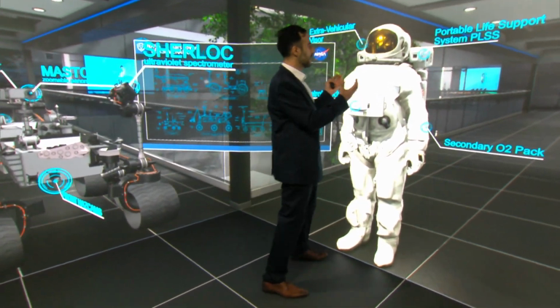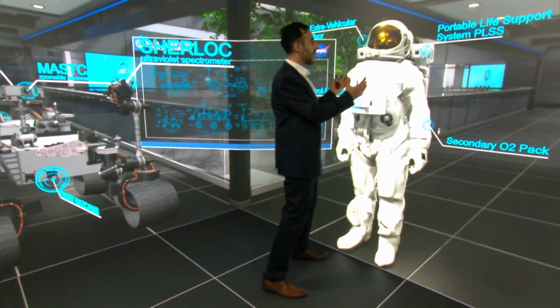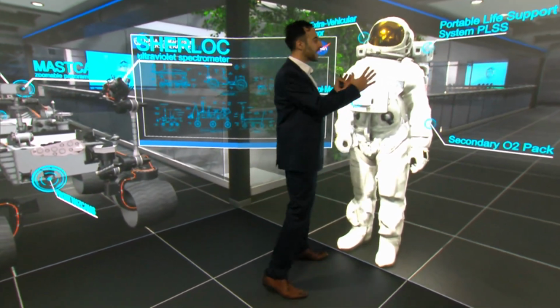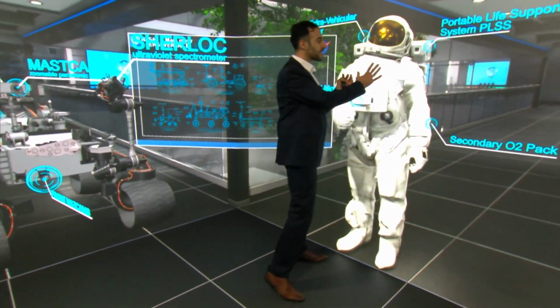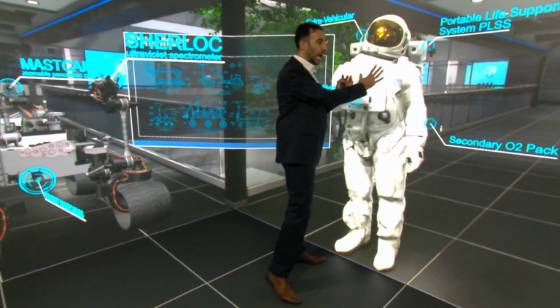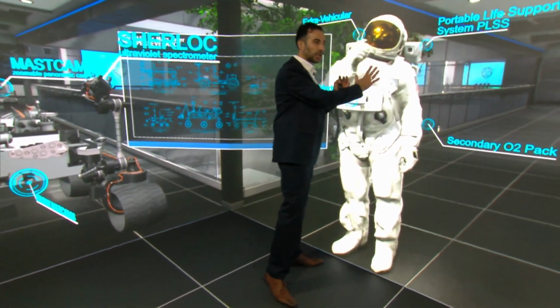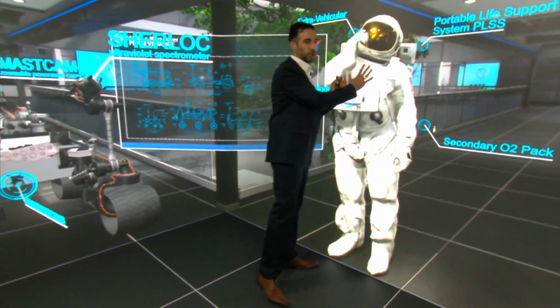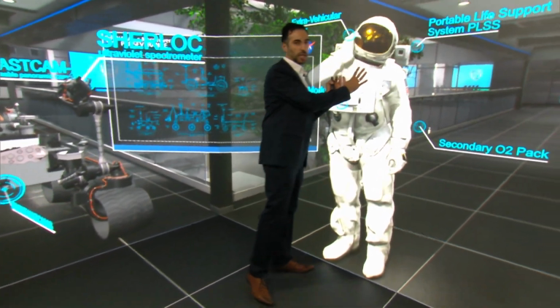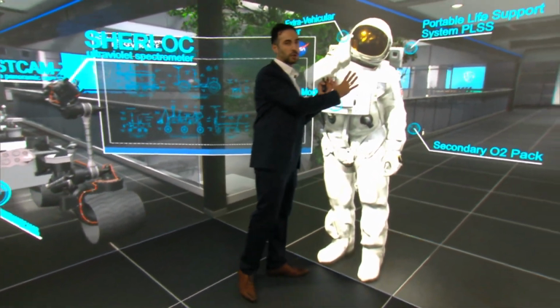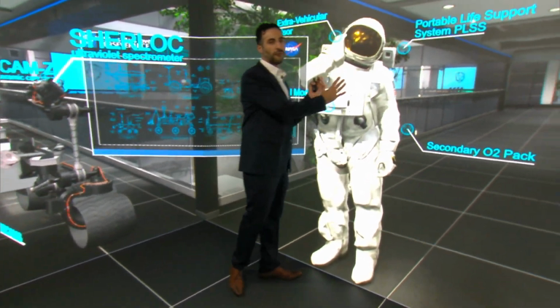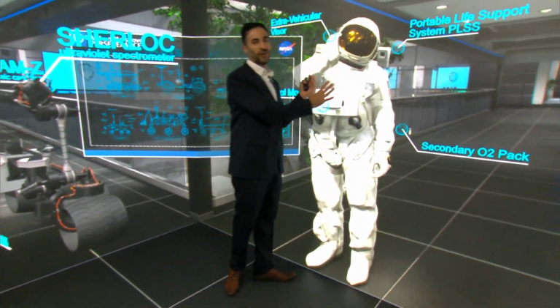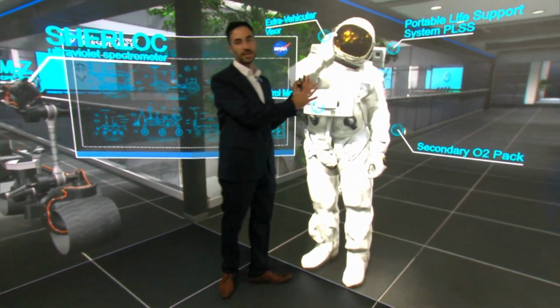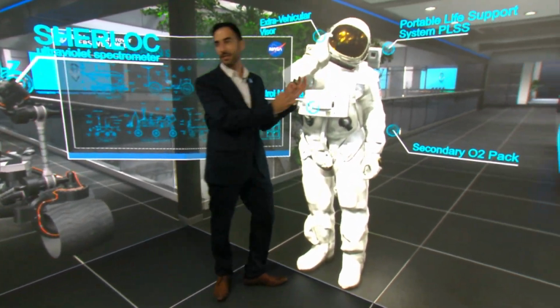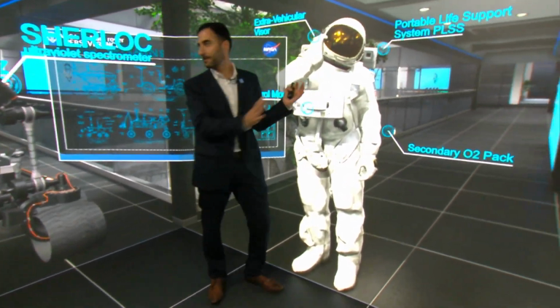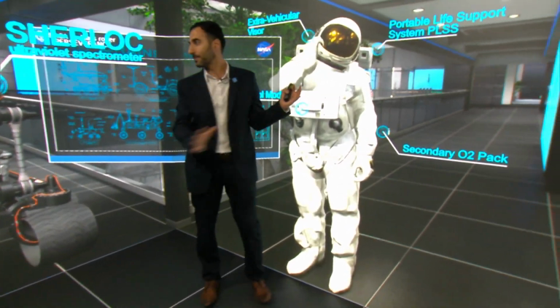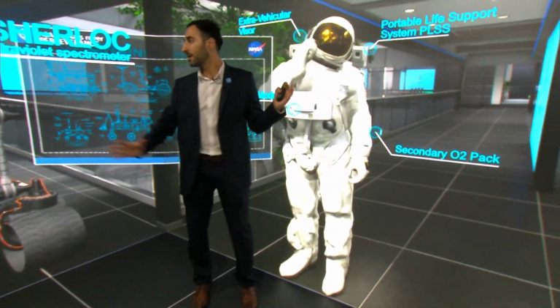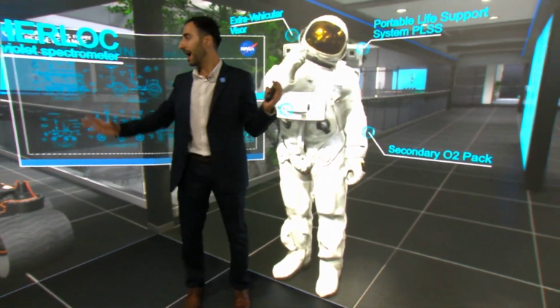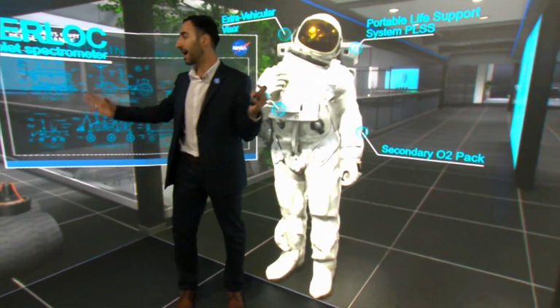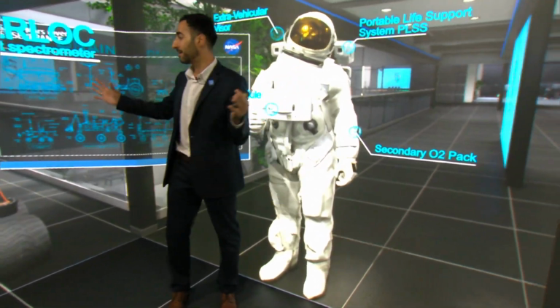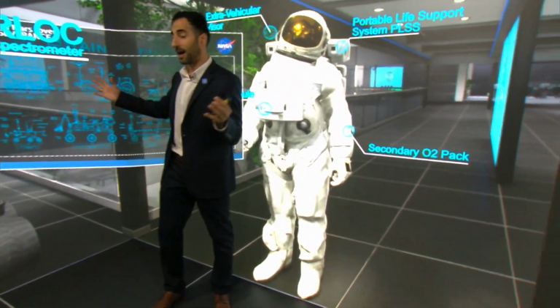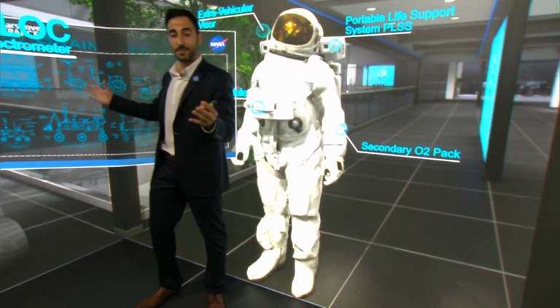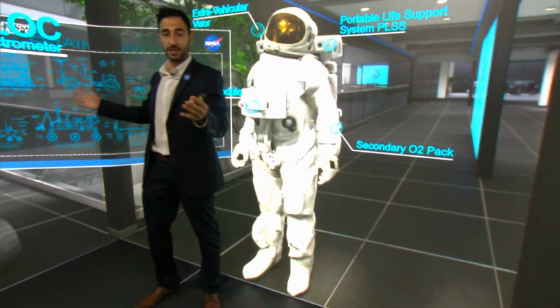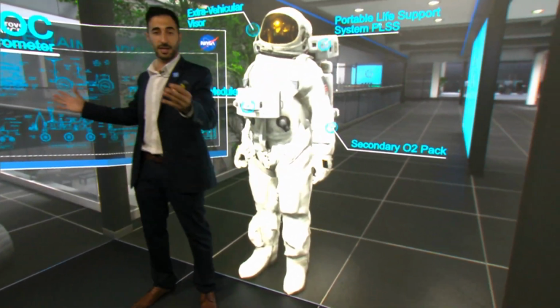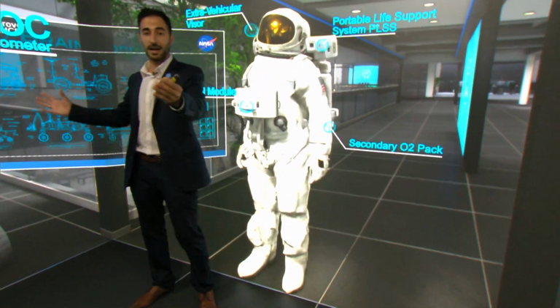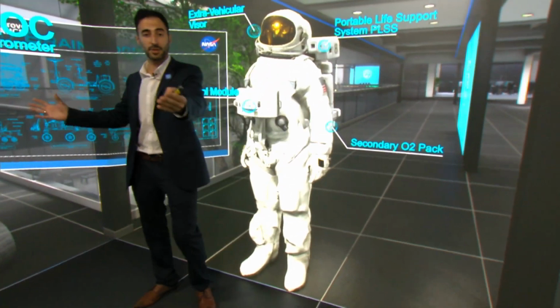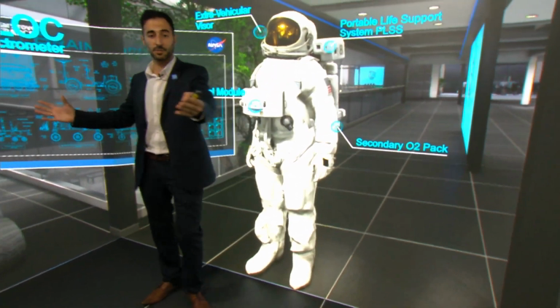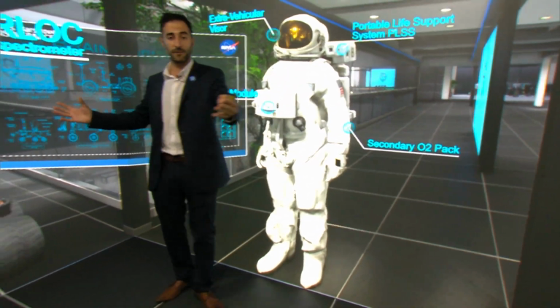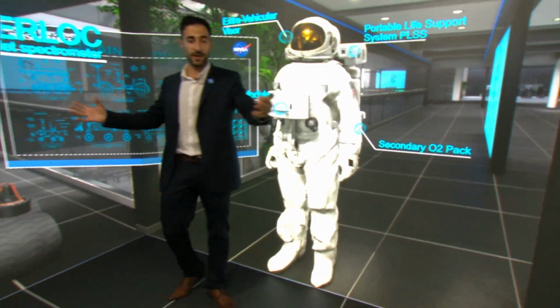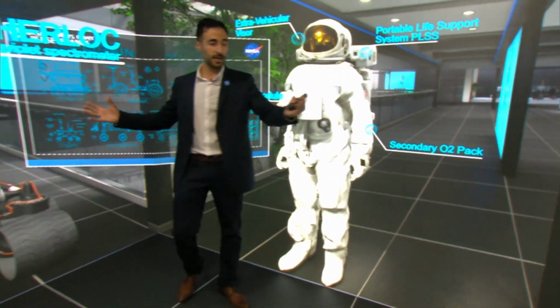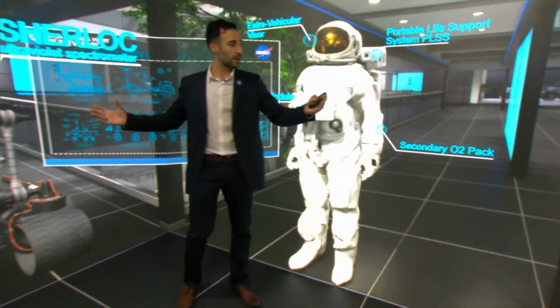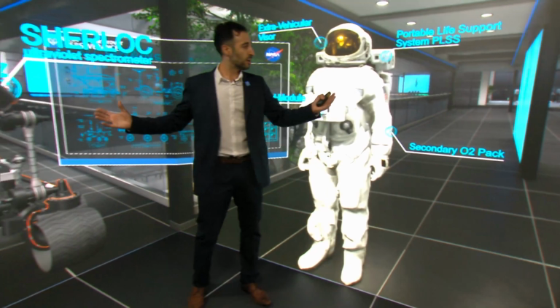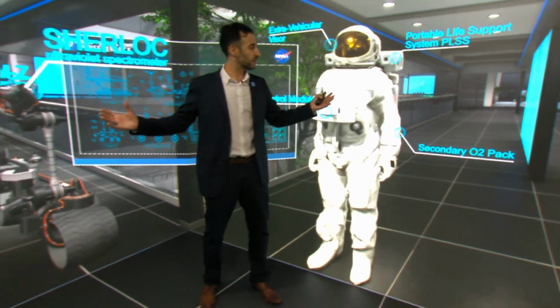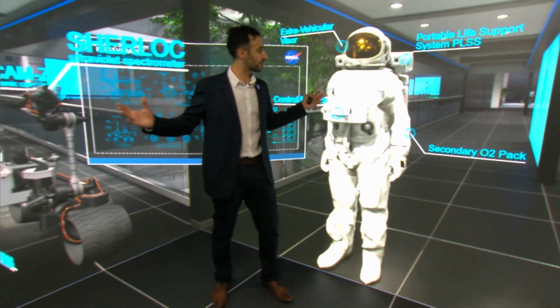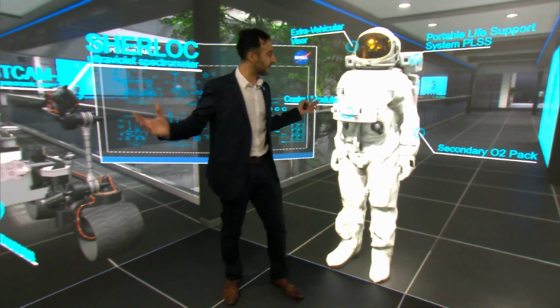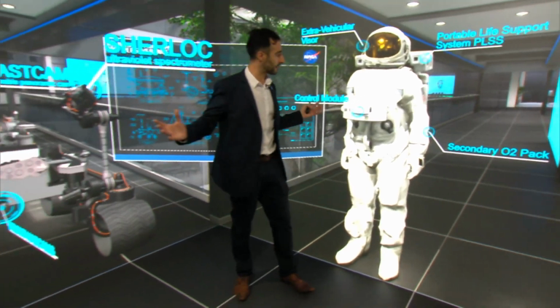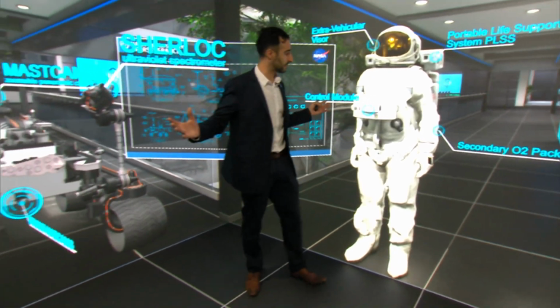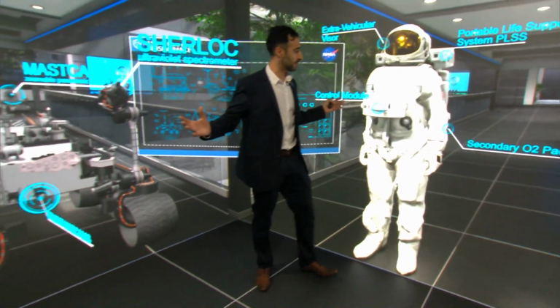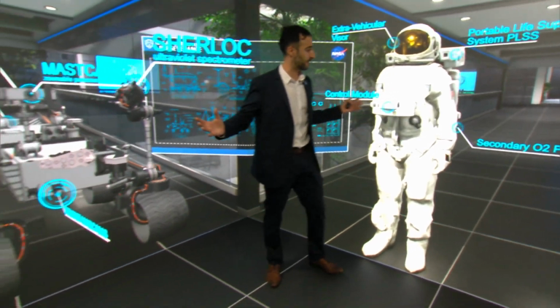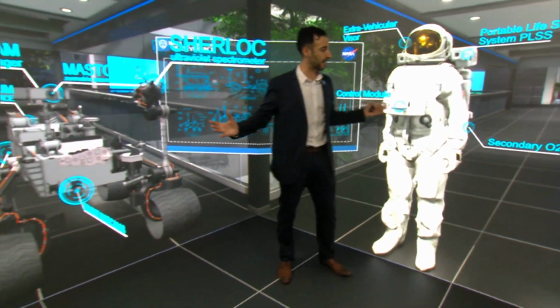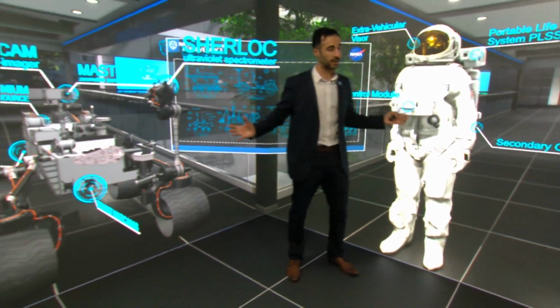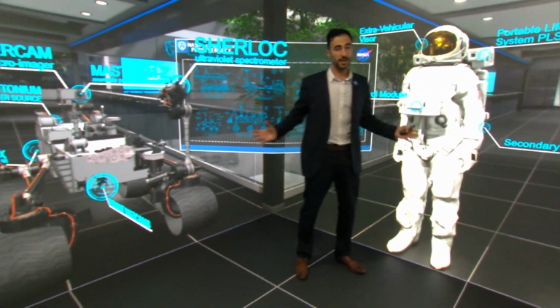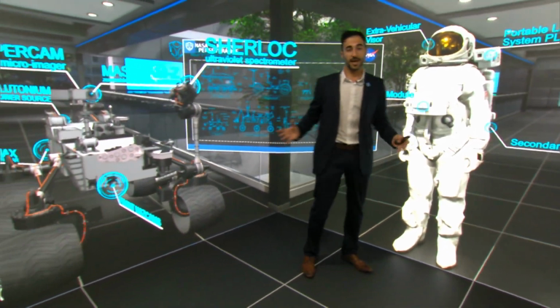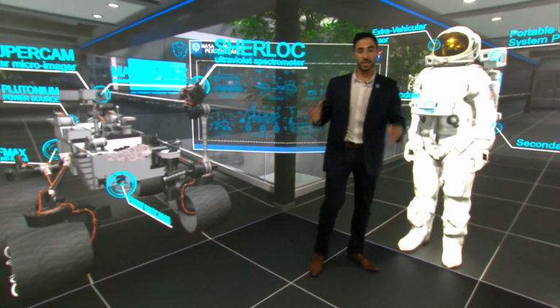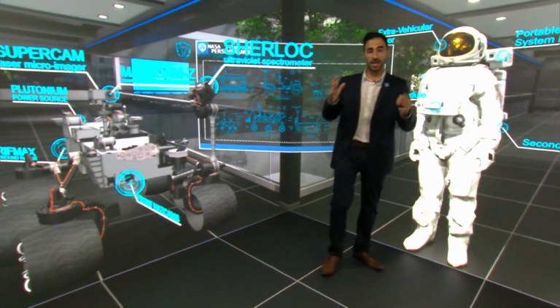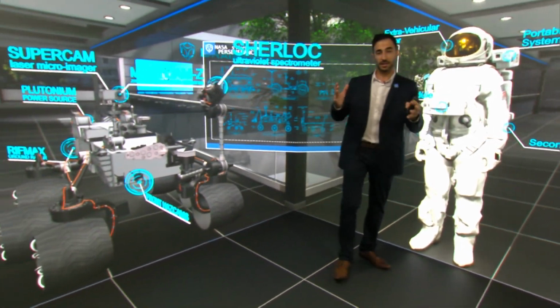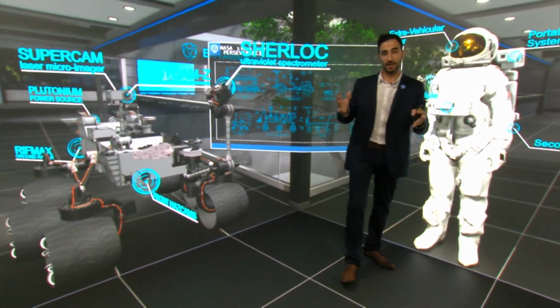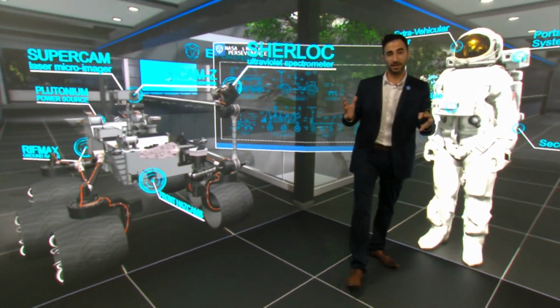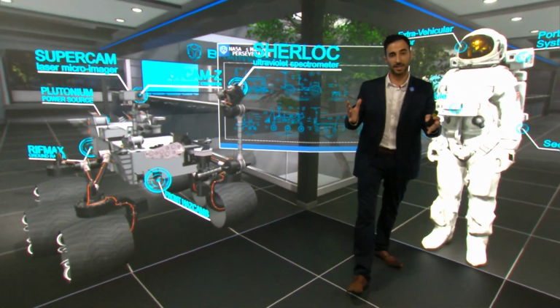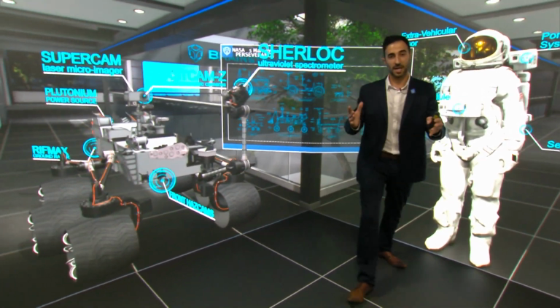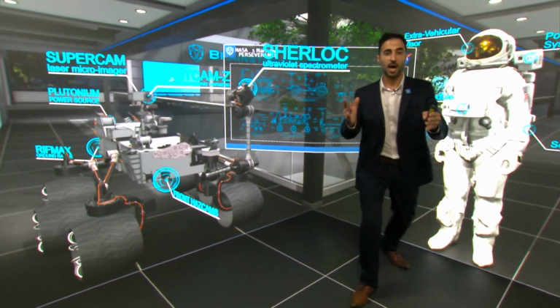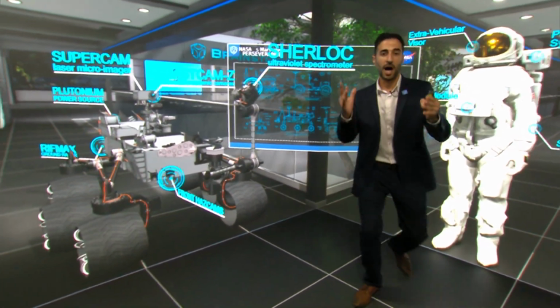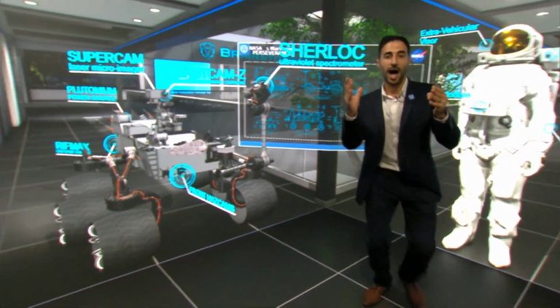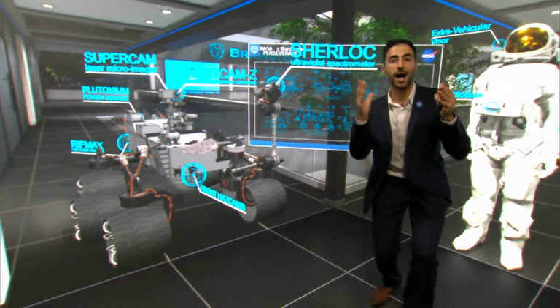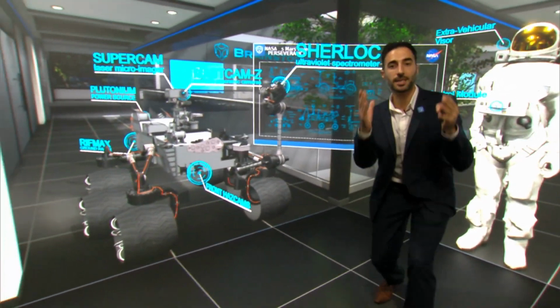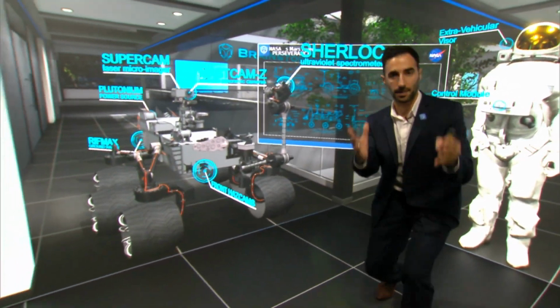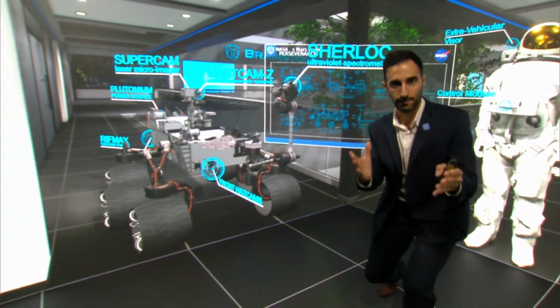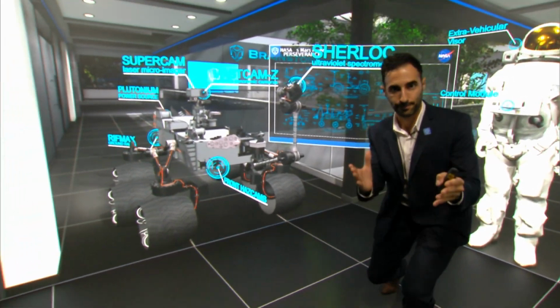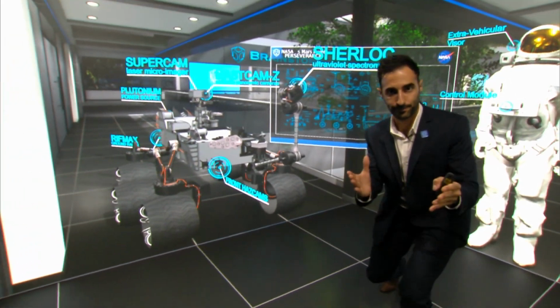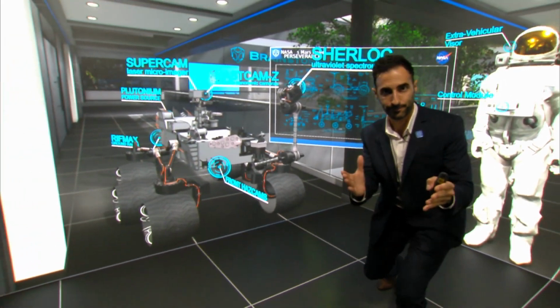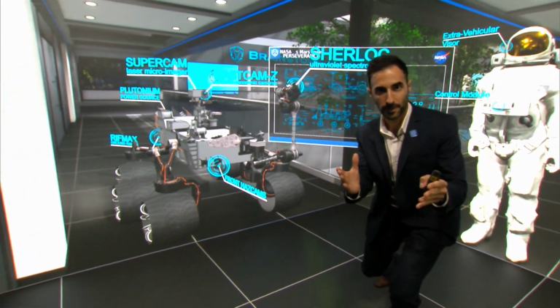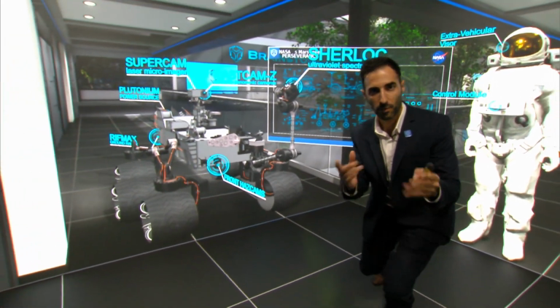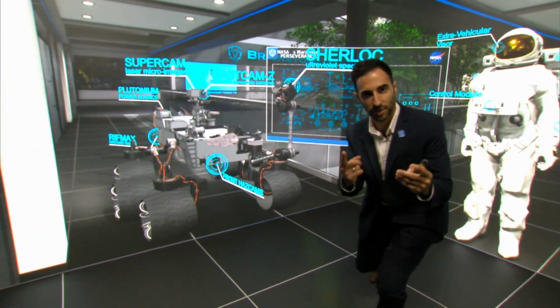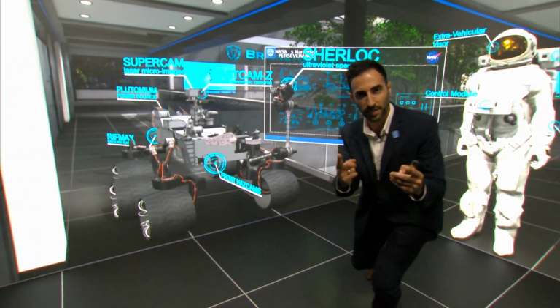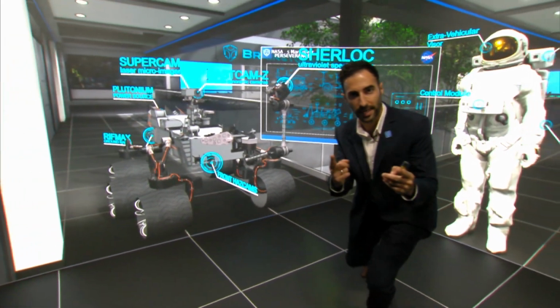I can touch these graphics and — the camera's moving, the graphics are moving — it just looks awesome.